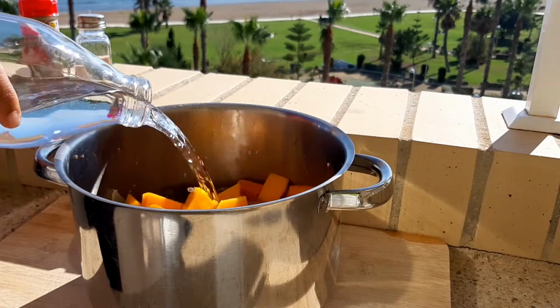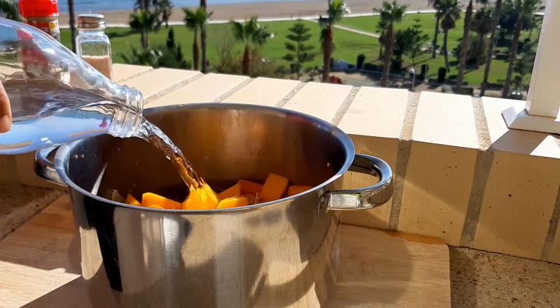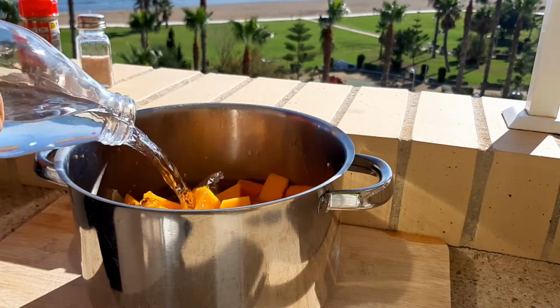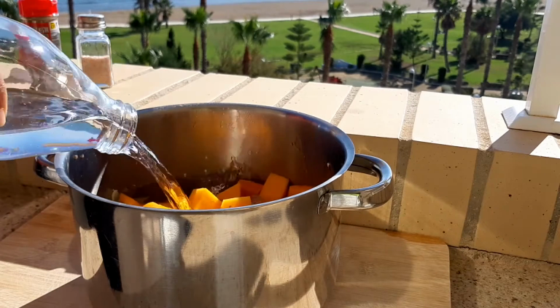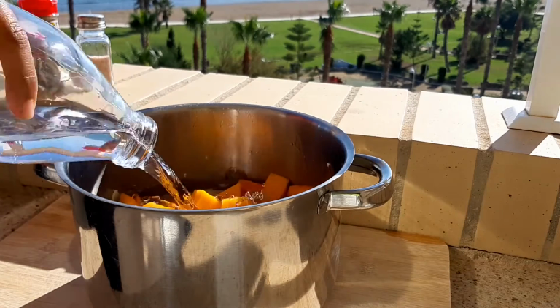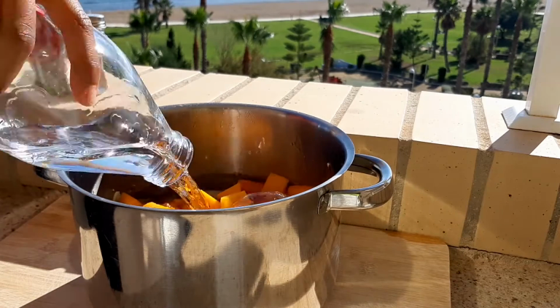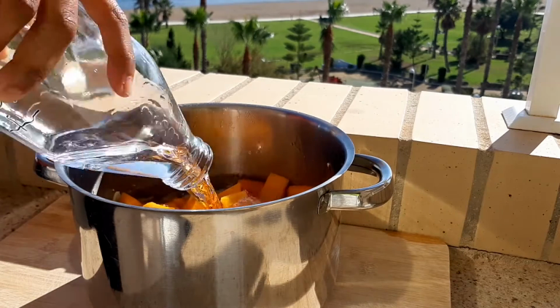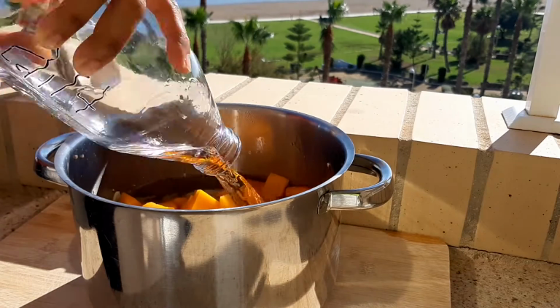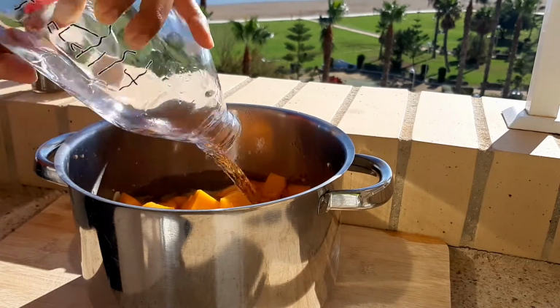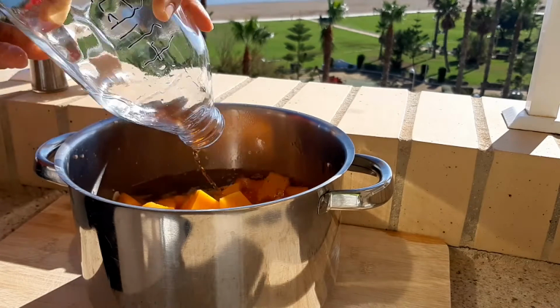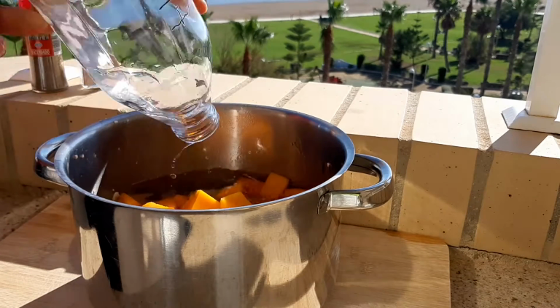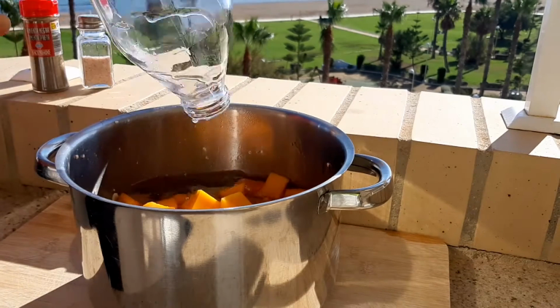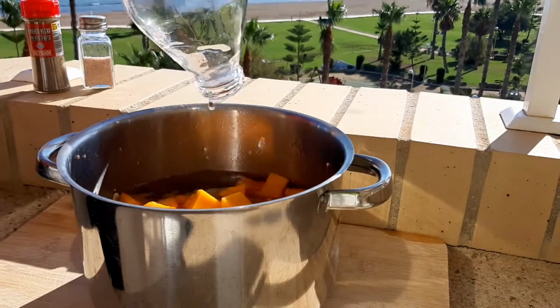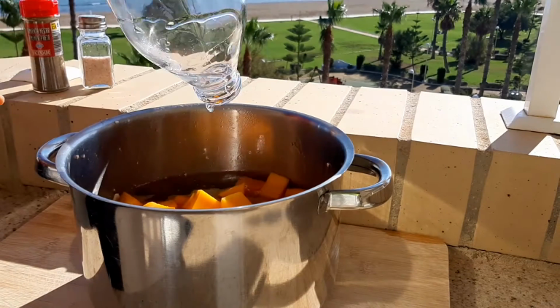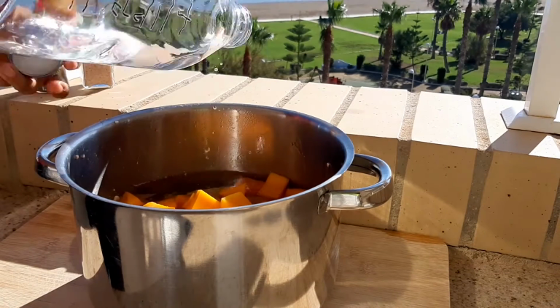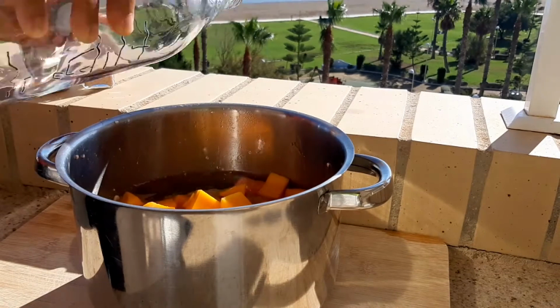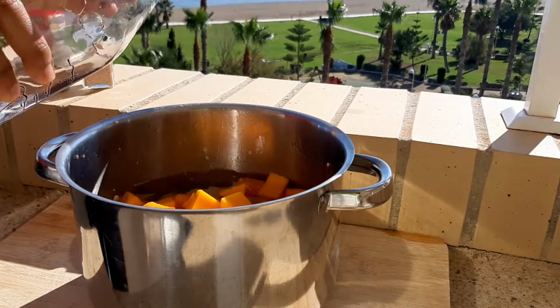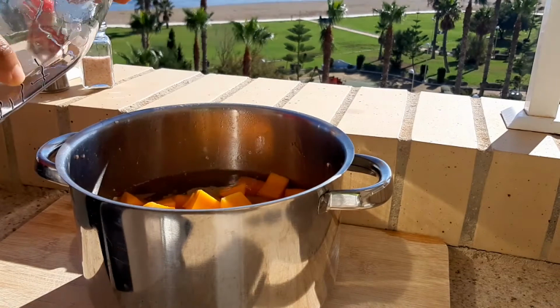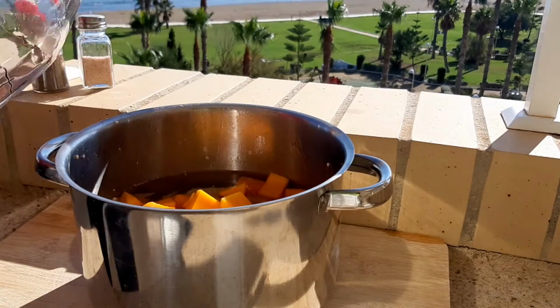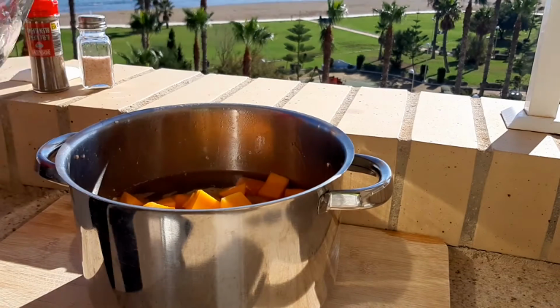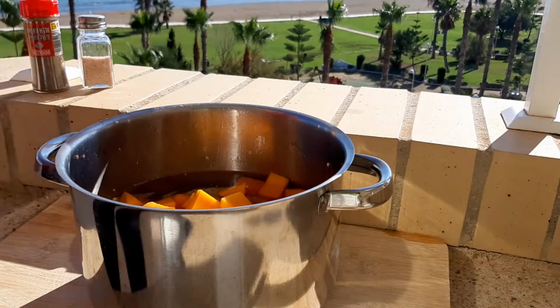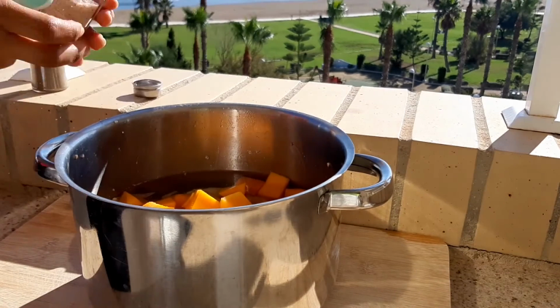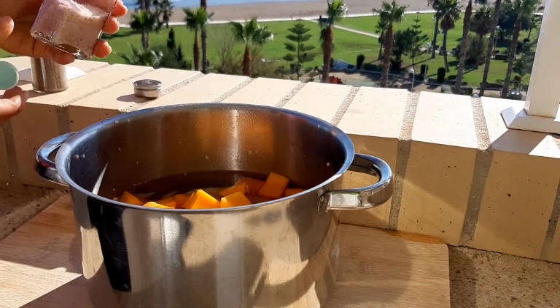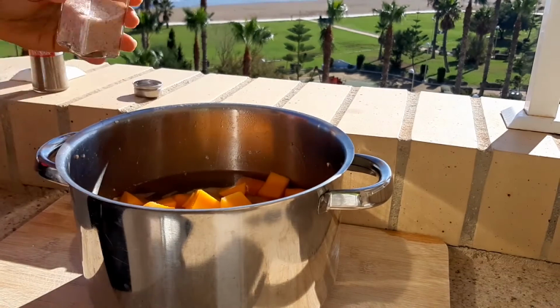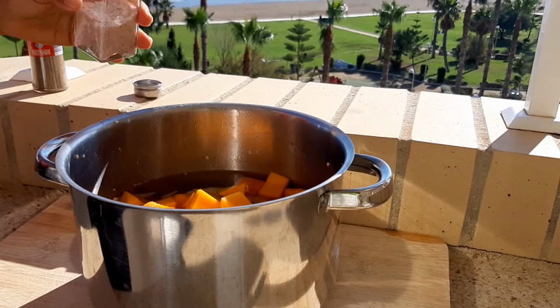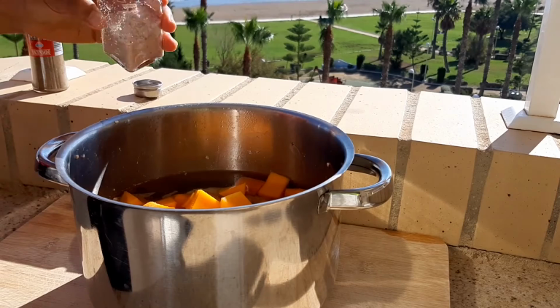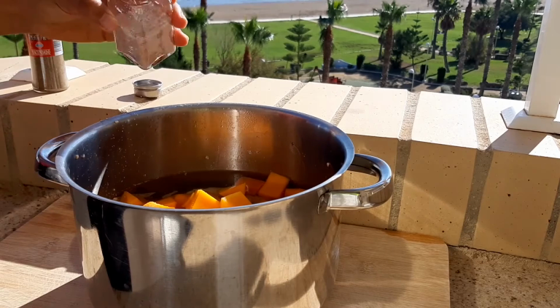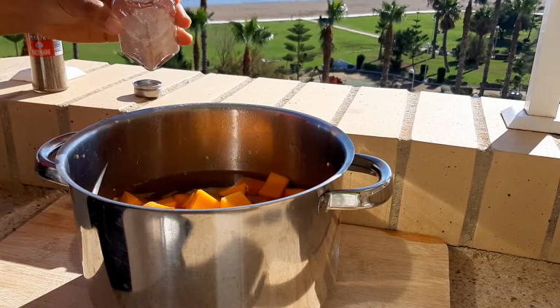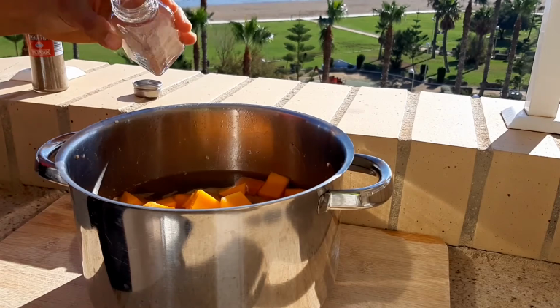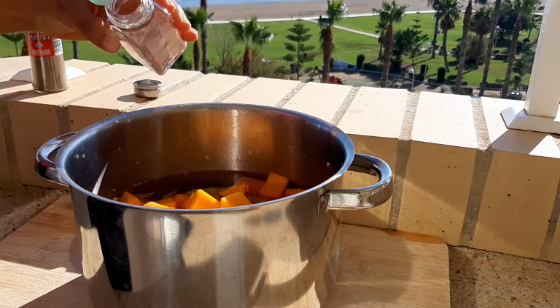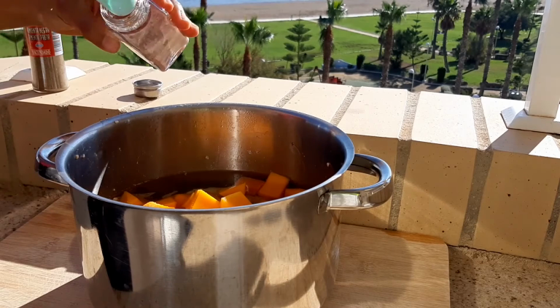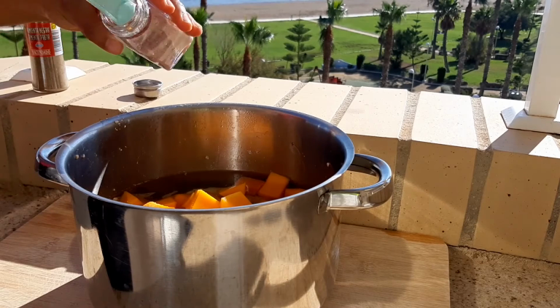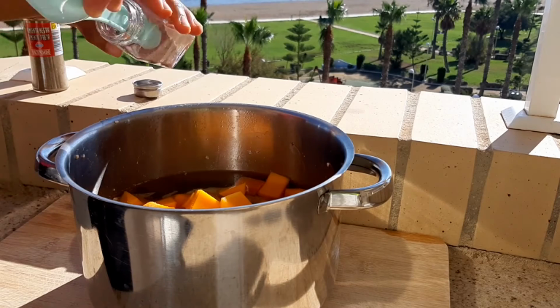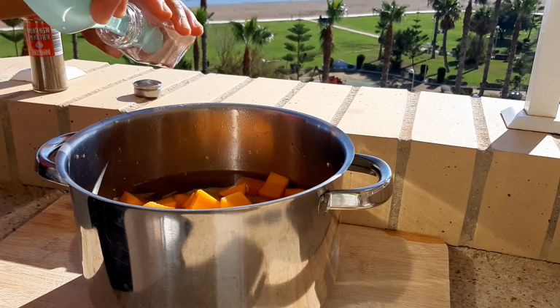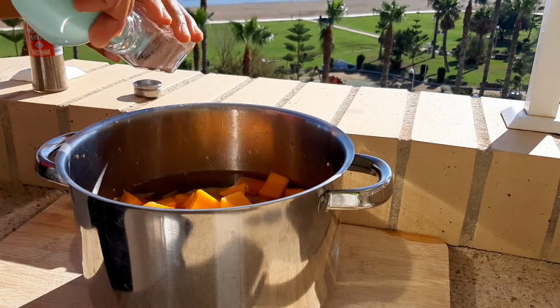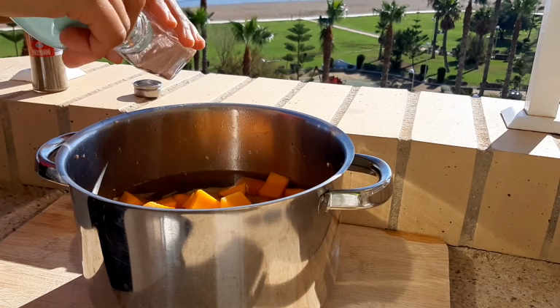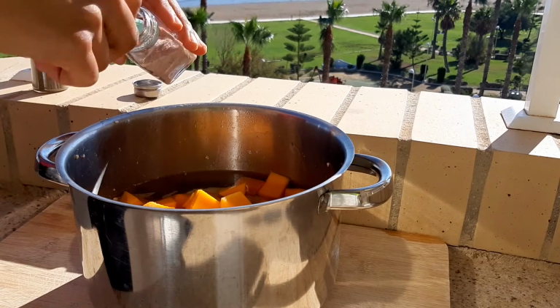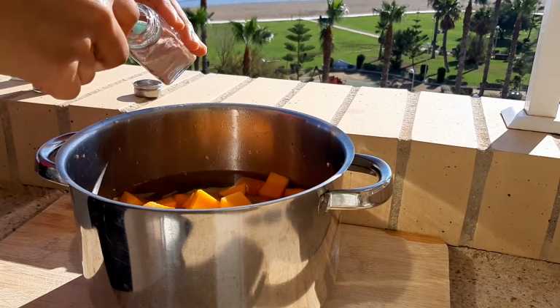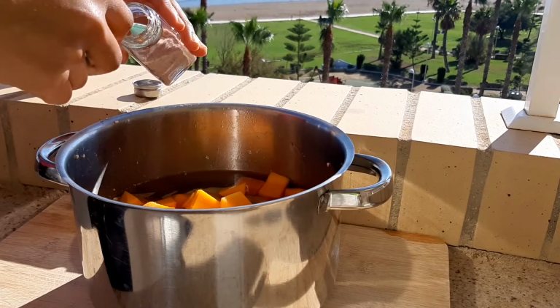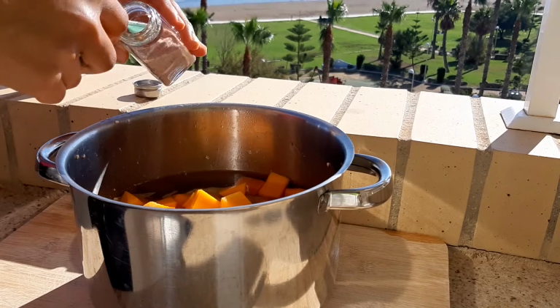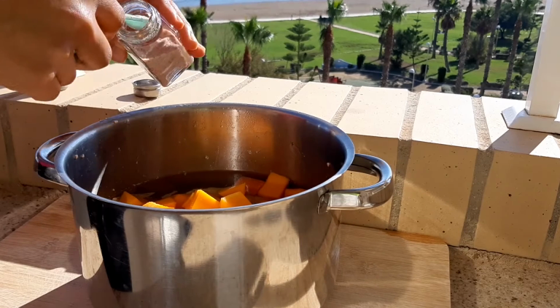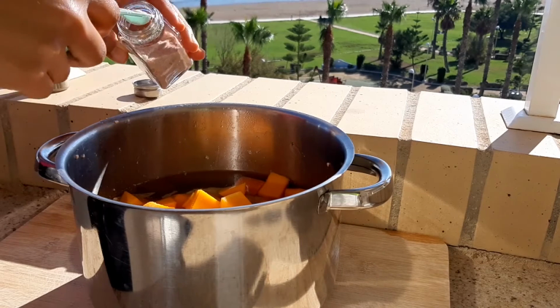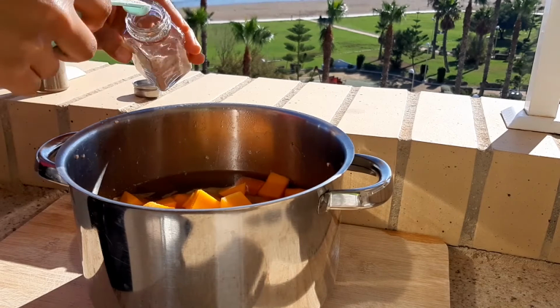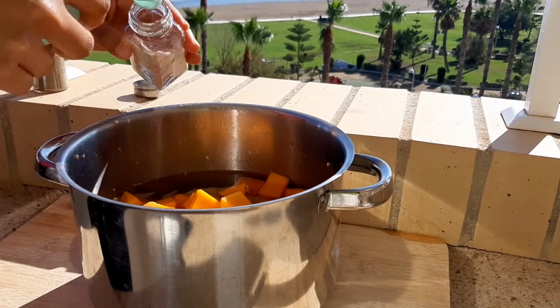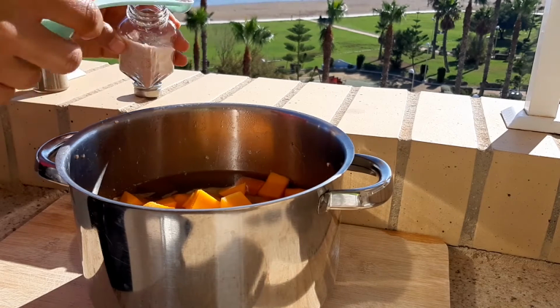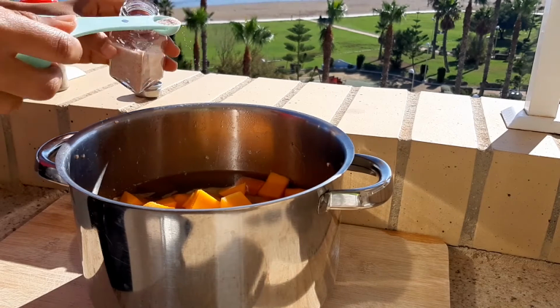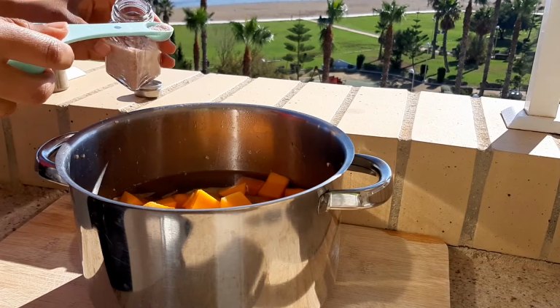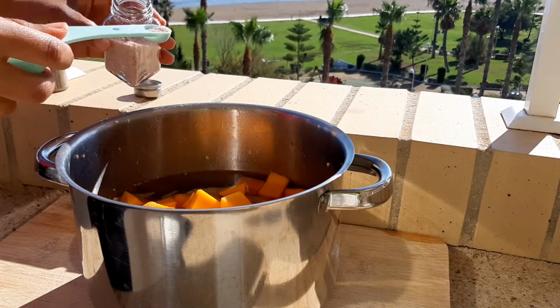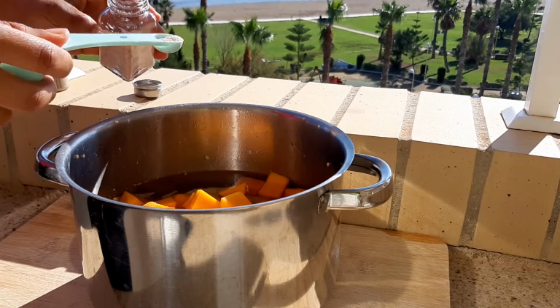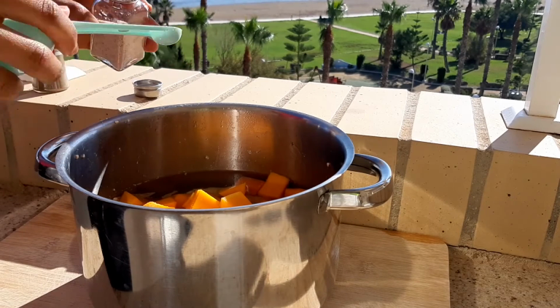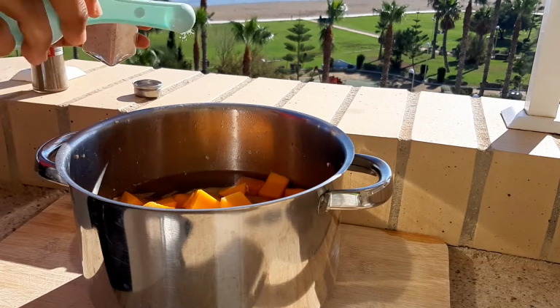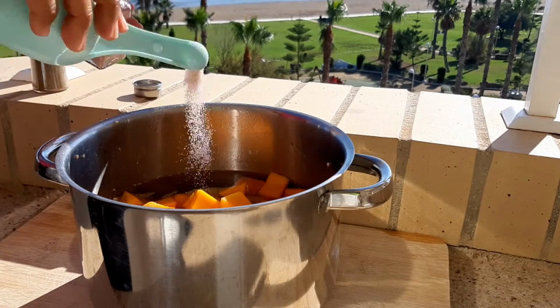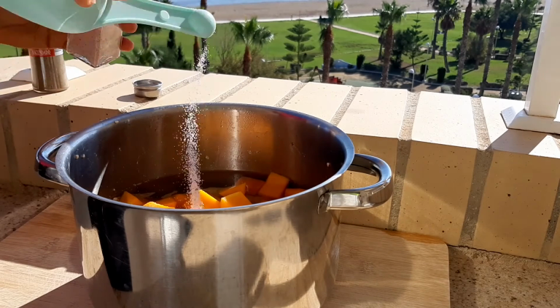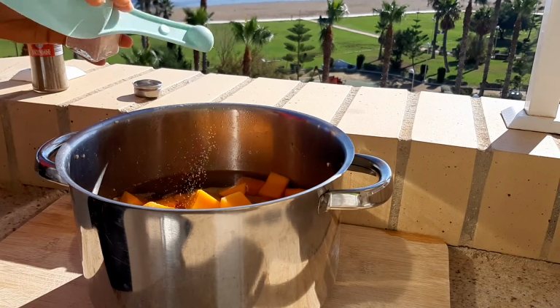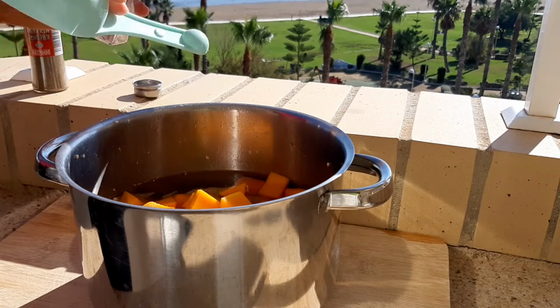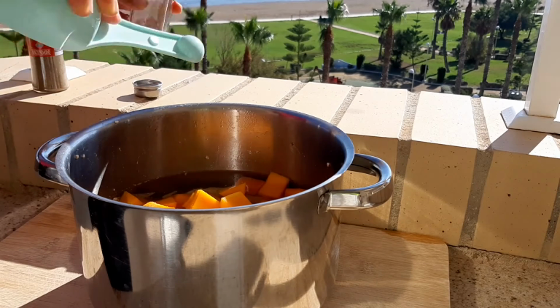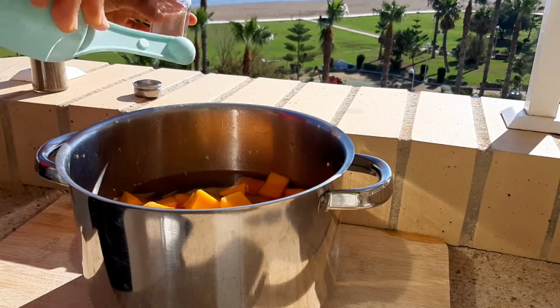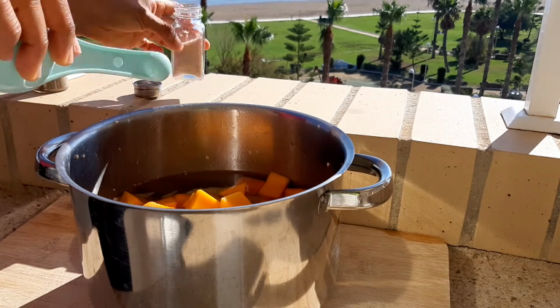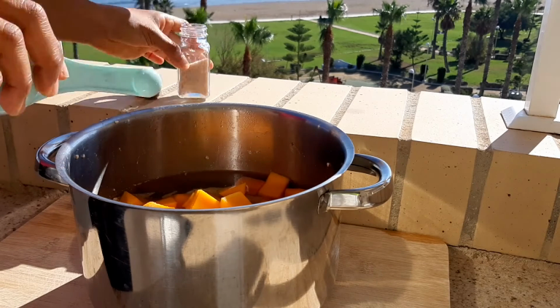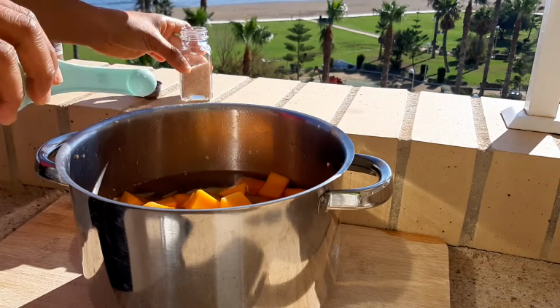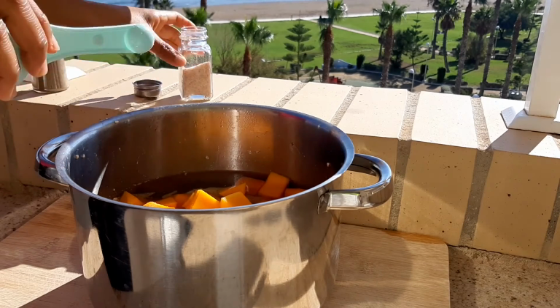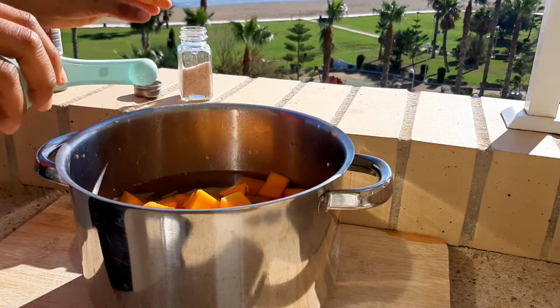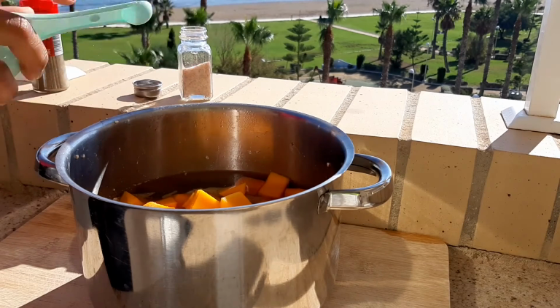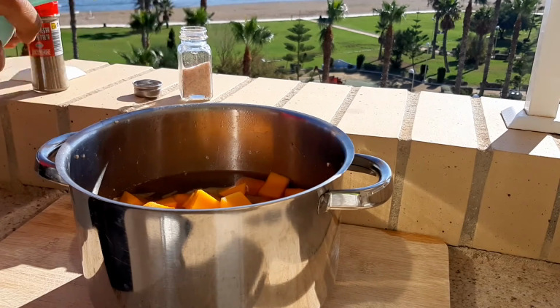Now you can add more salt and pepper. I usually prefer to add it little by little, which is why I added some before and am adding more now.